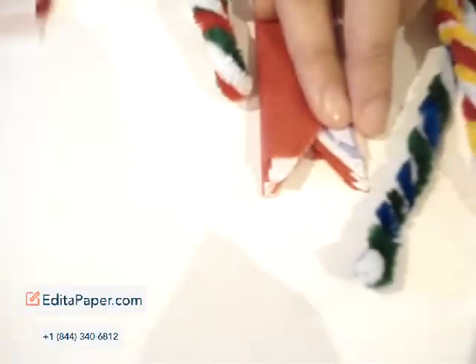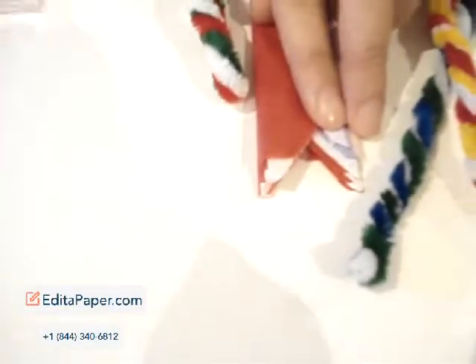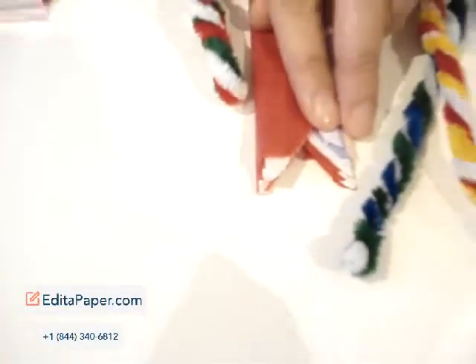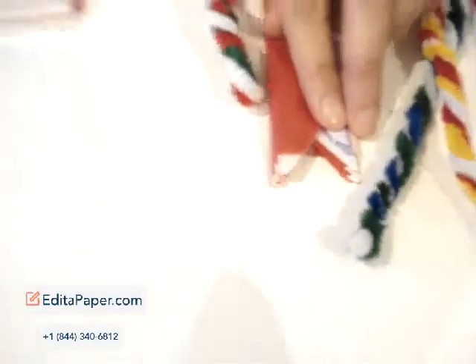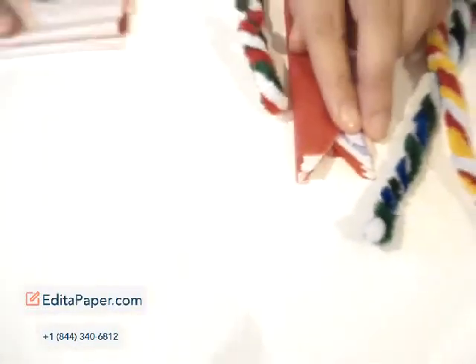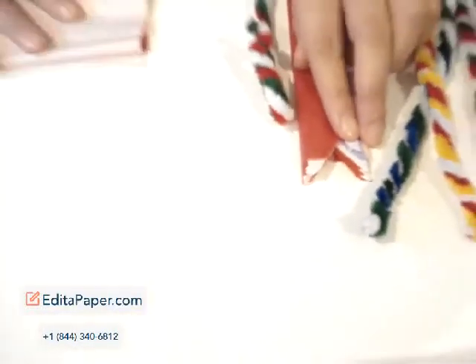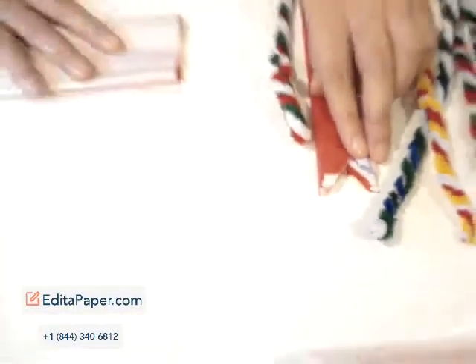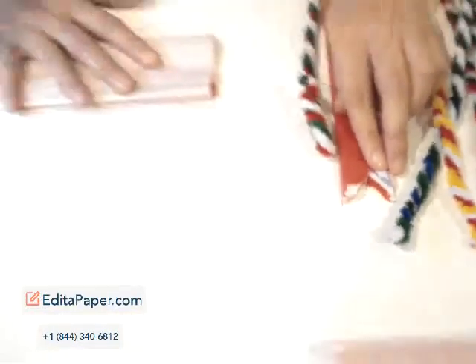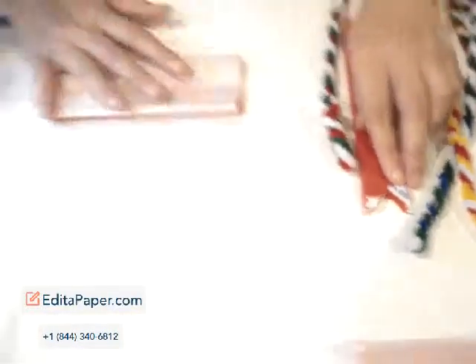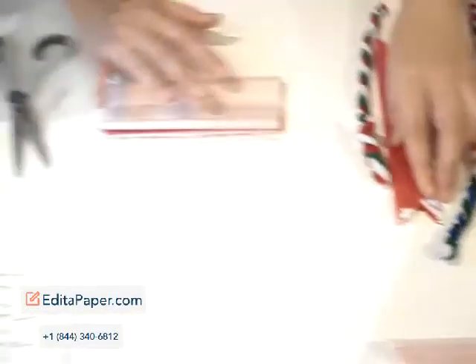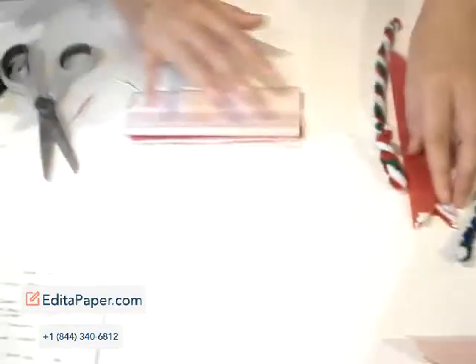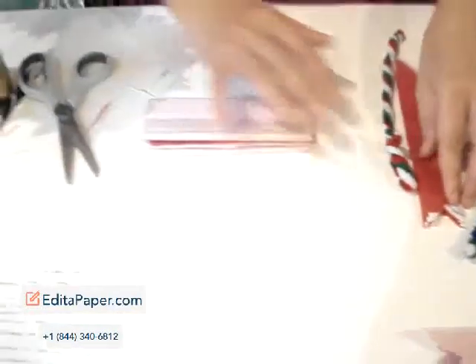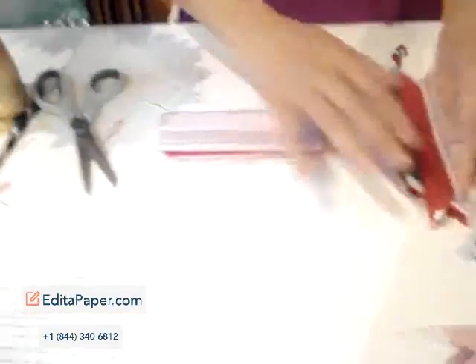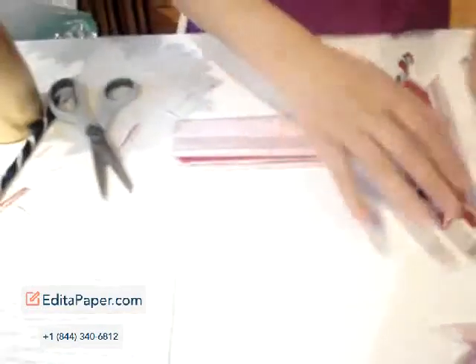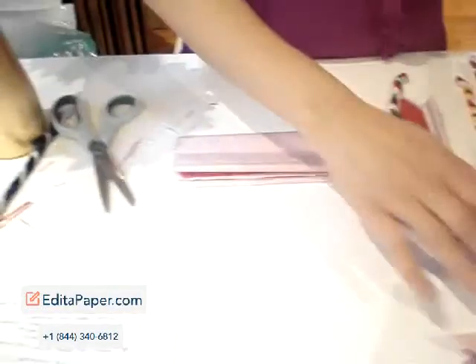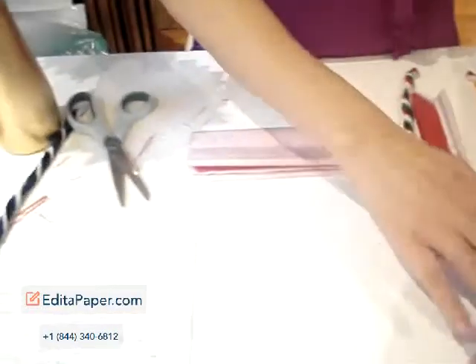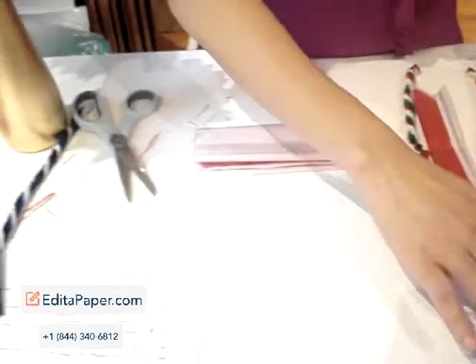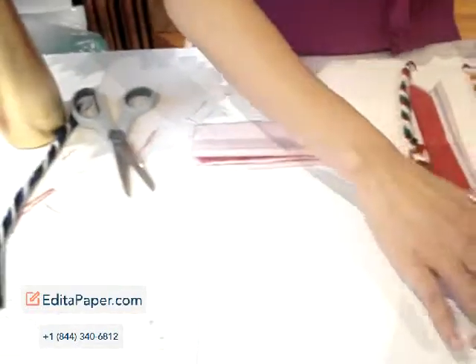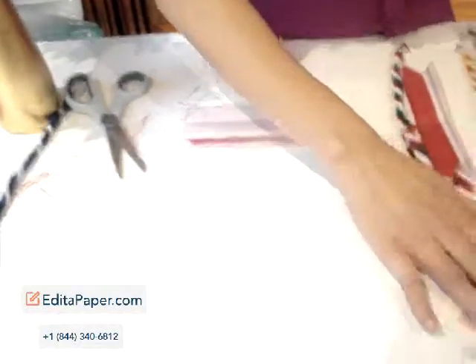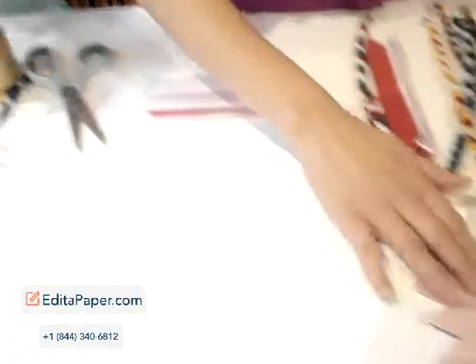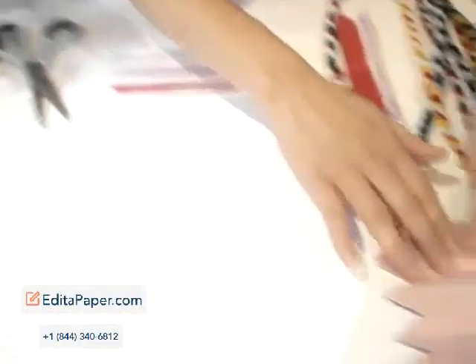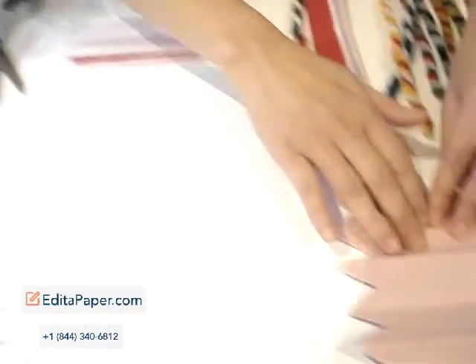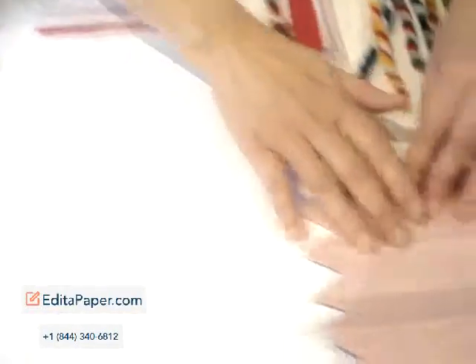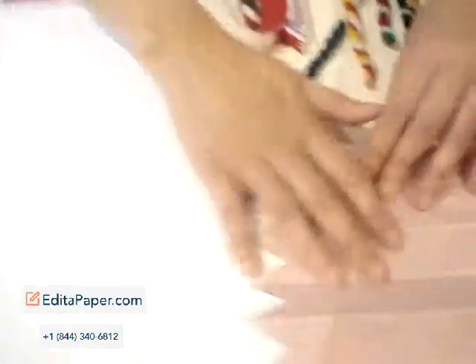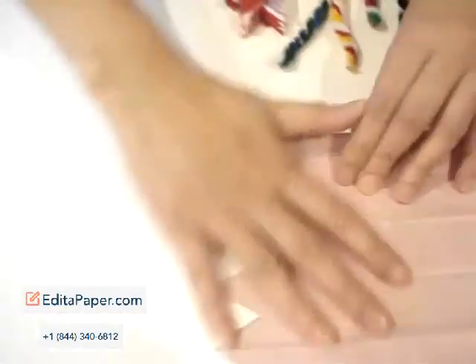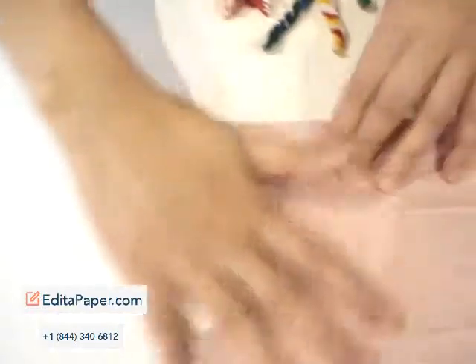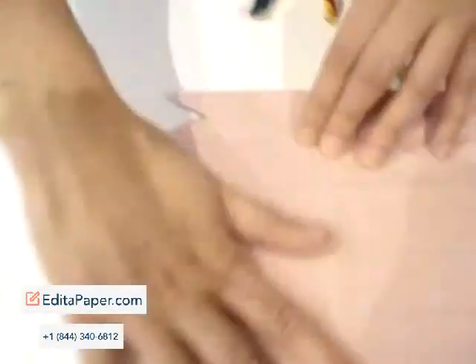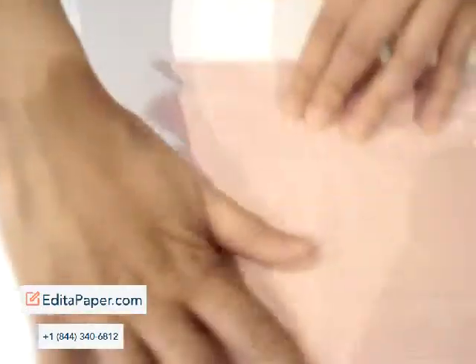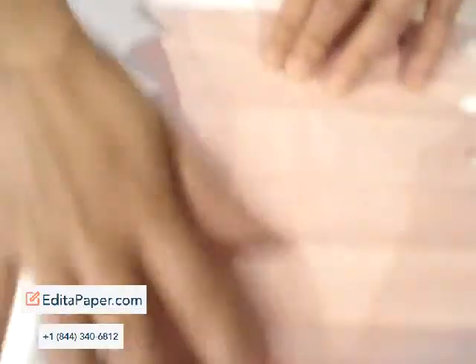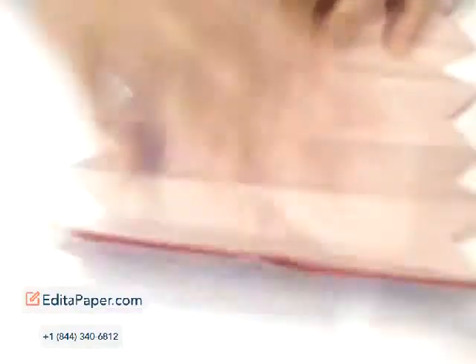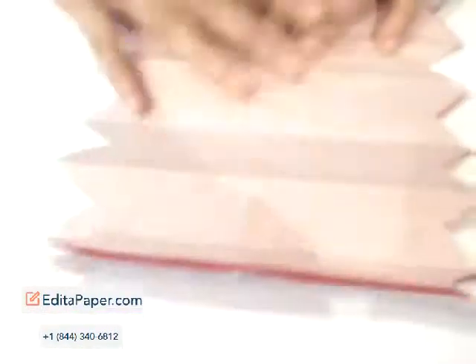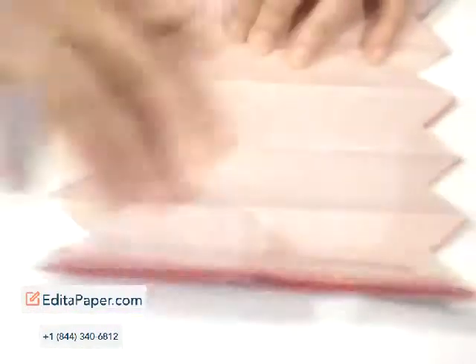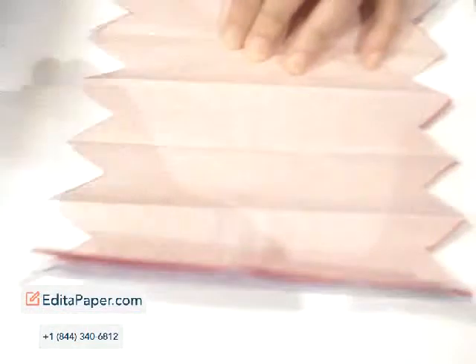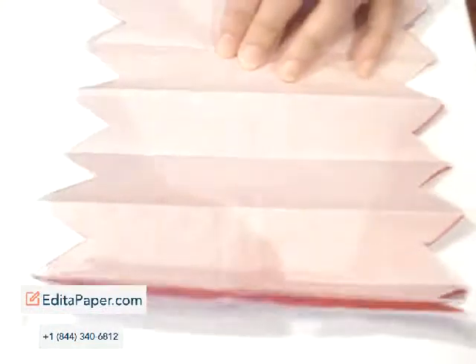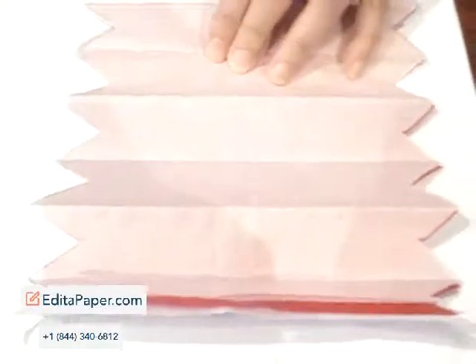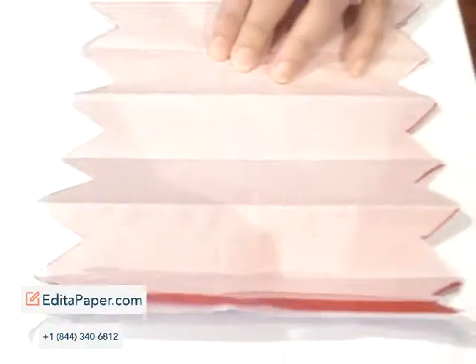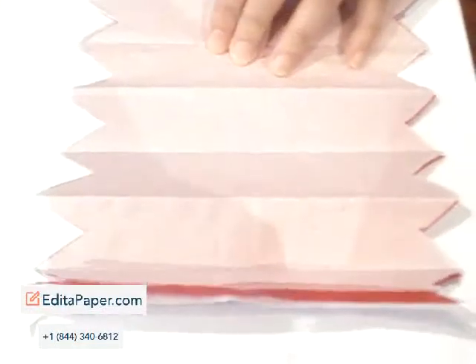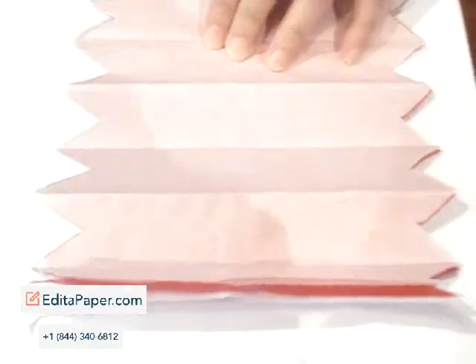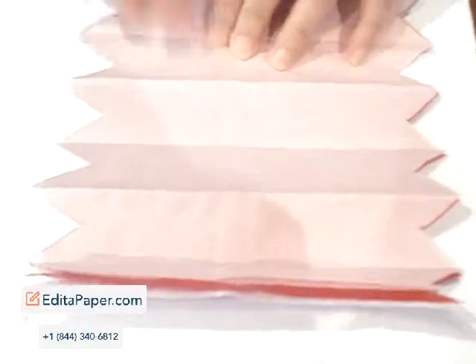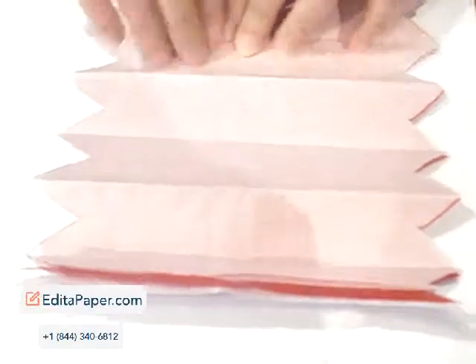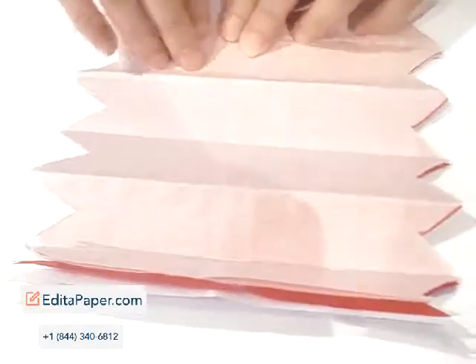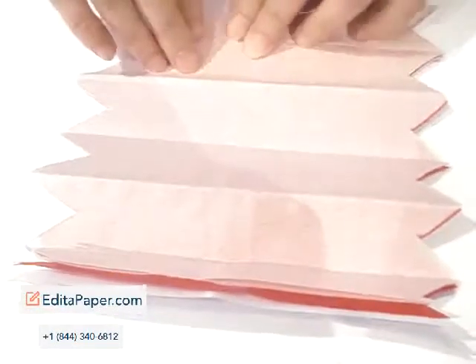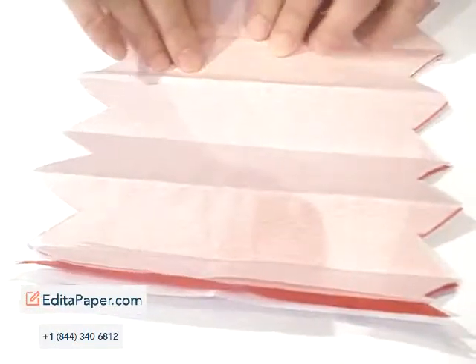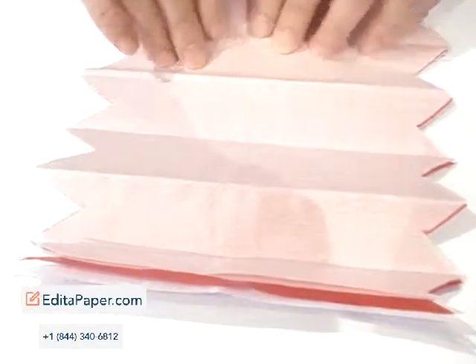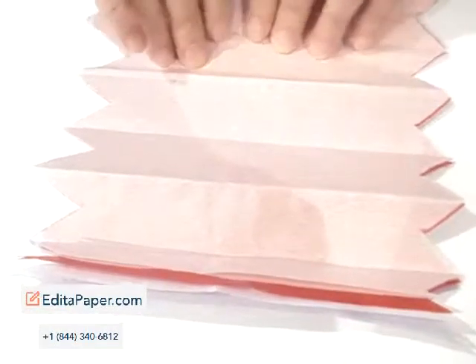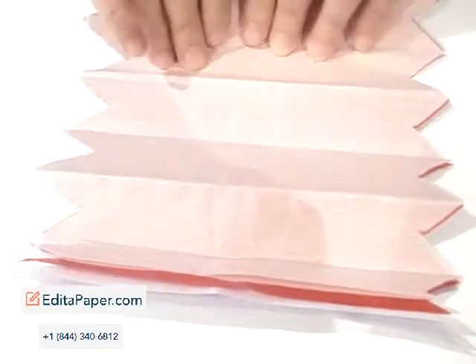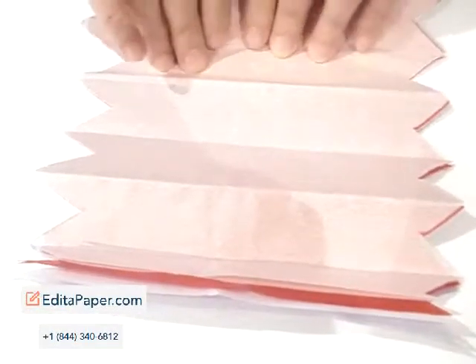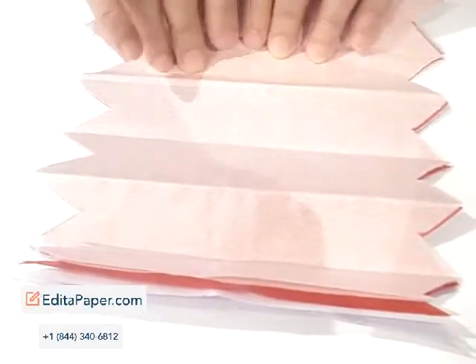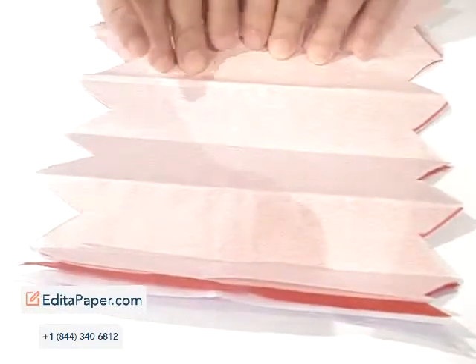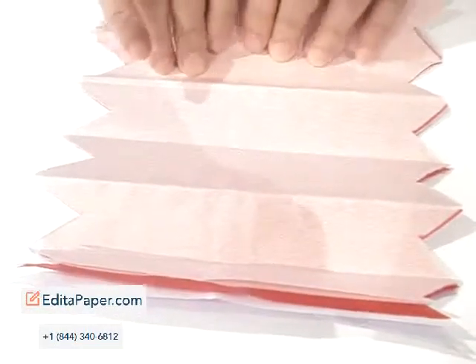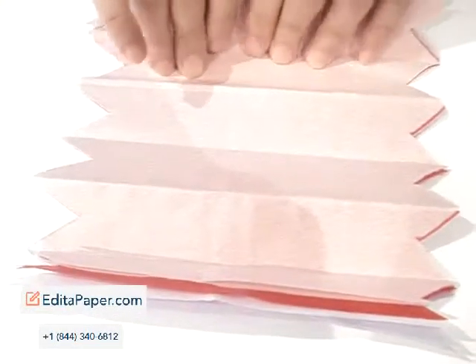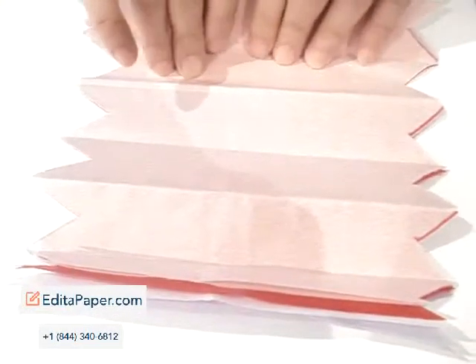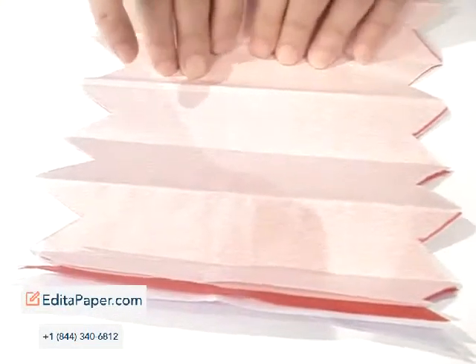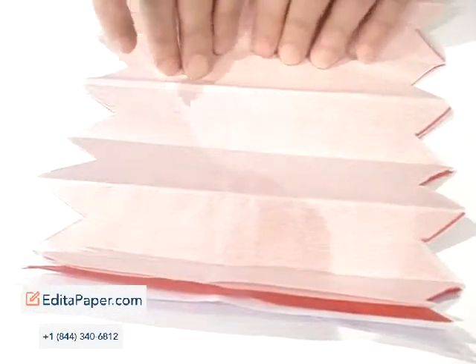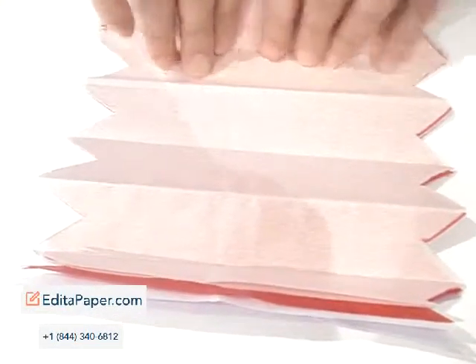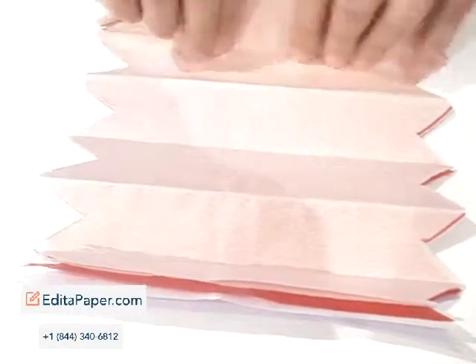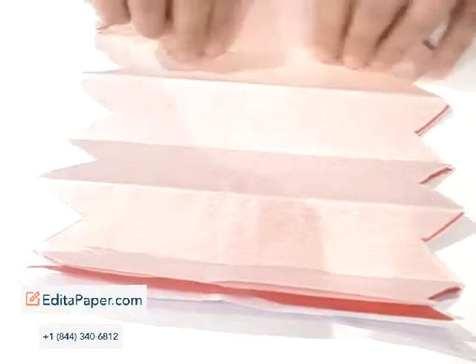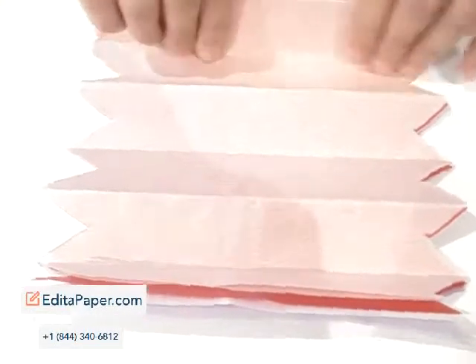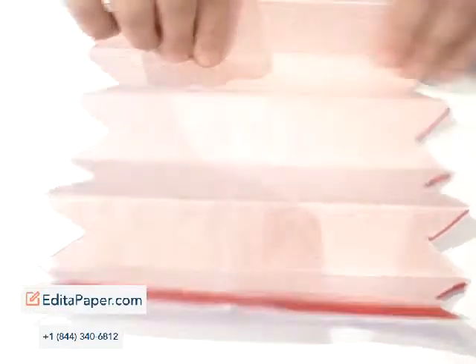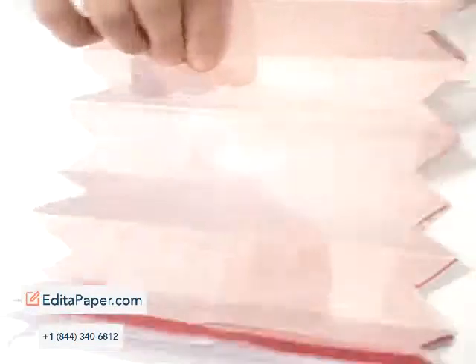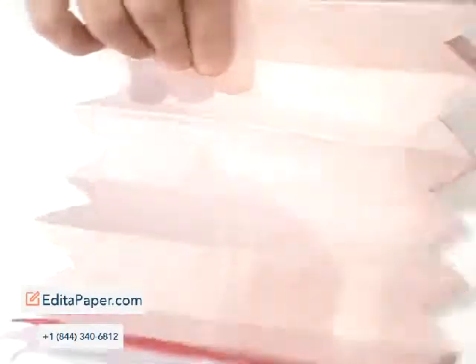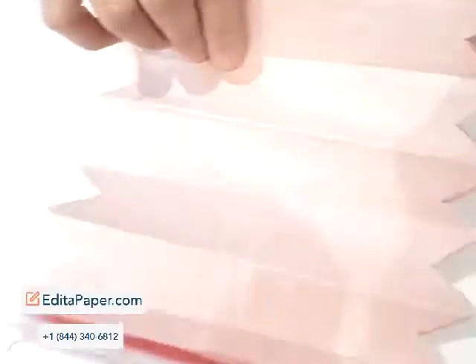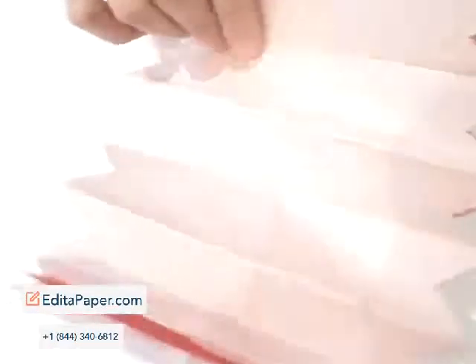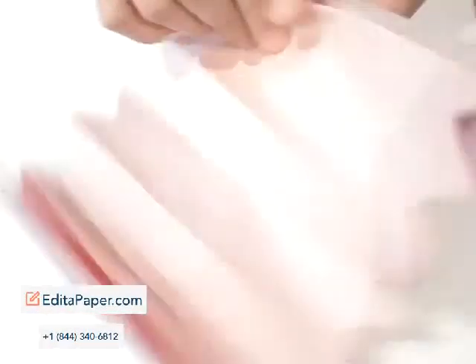Step 5. Spread the sheets again and fold it from one another with alternation.